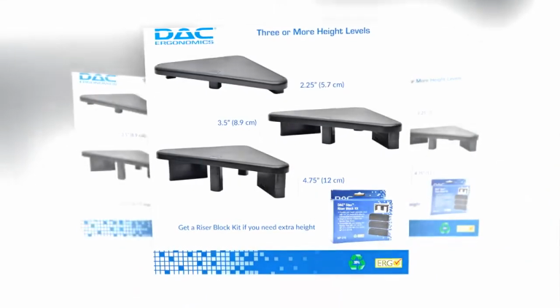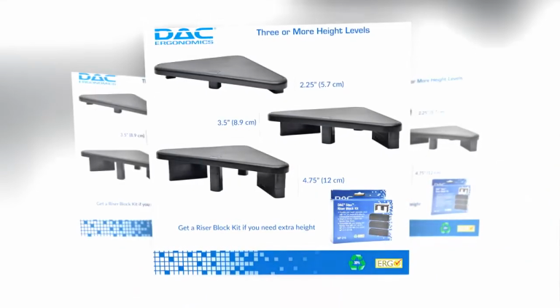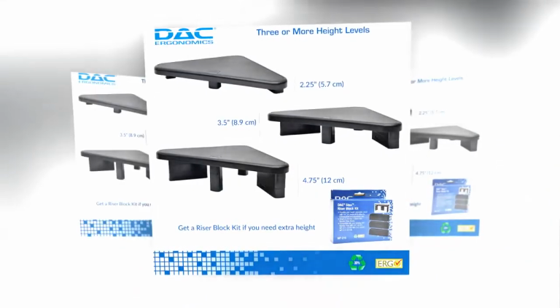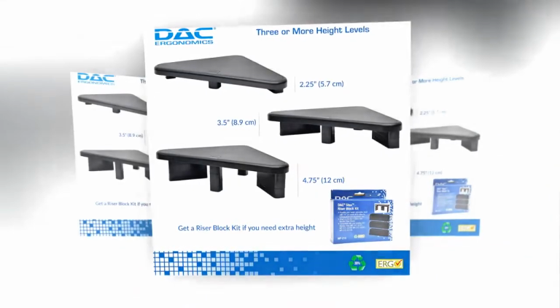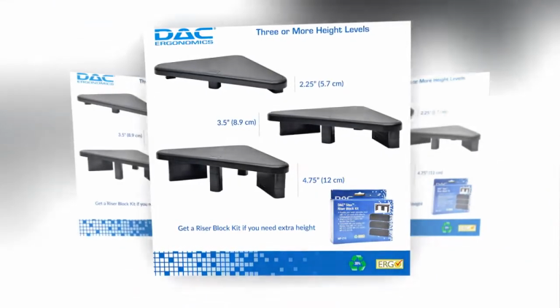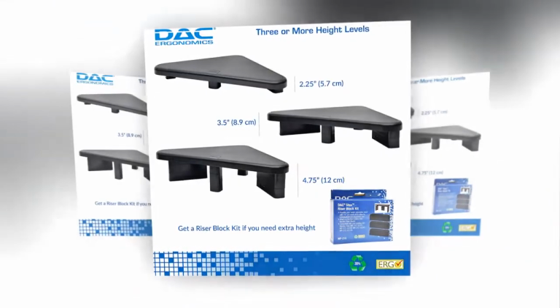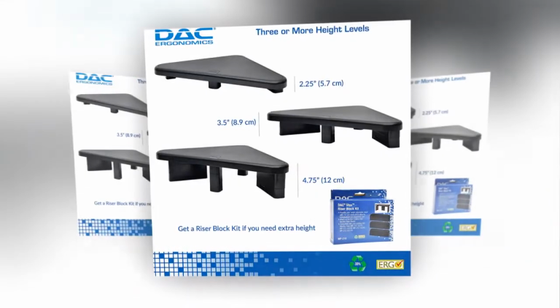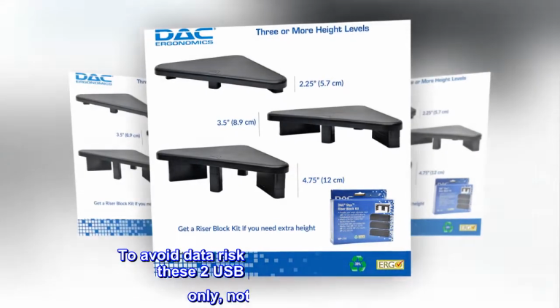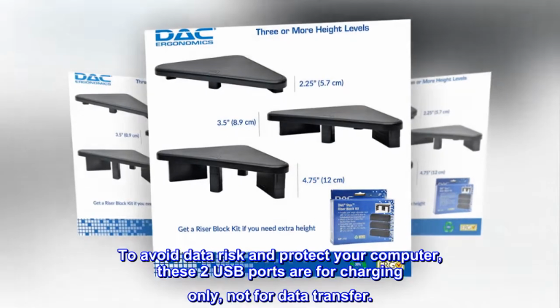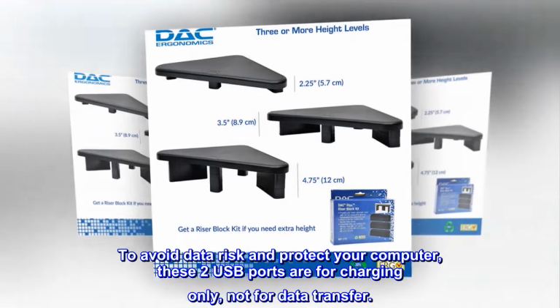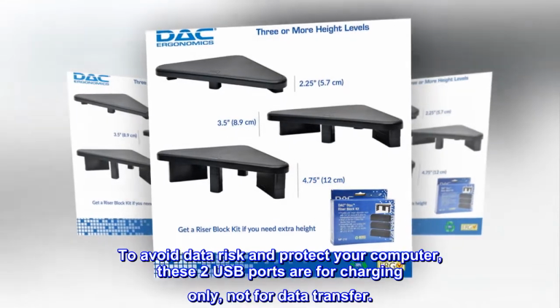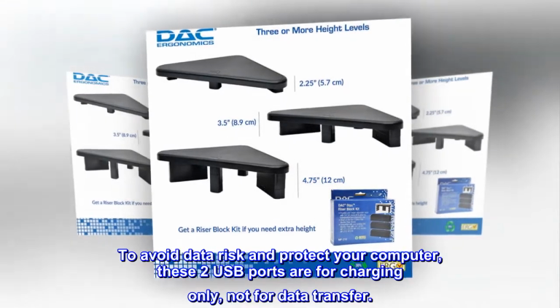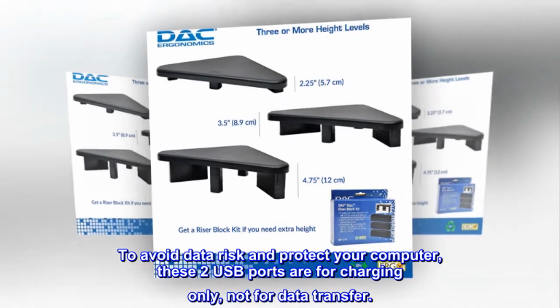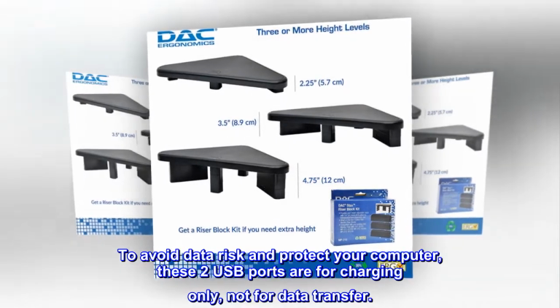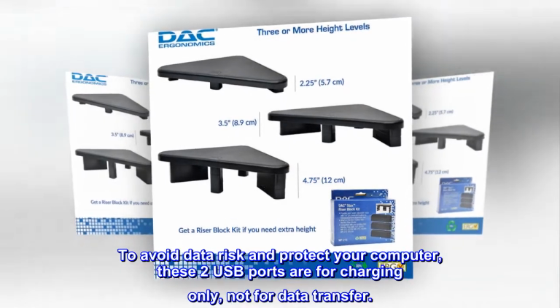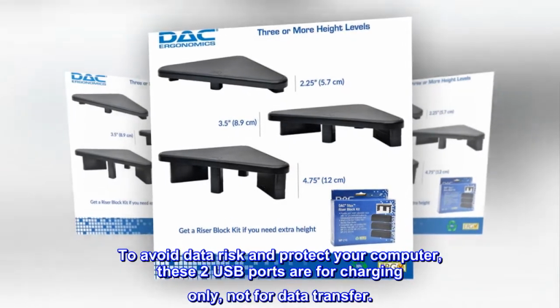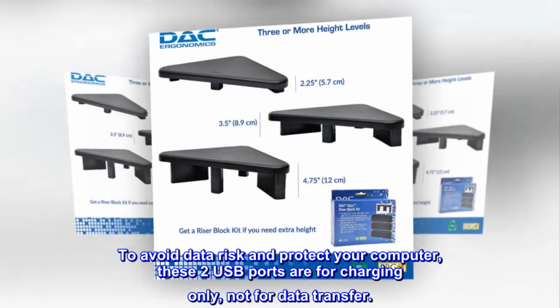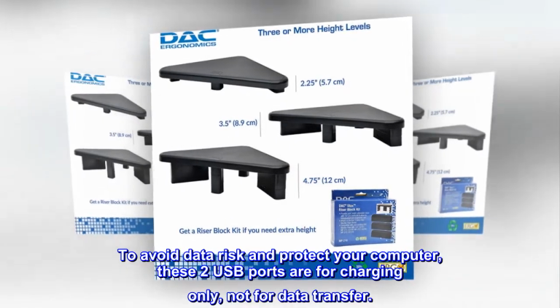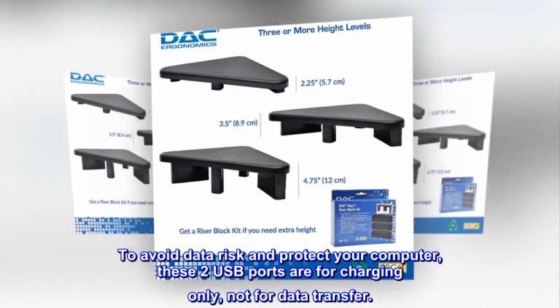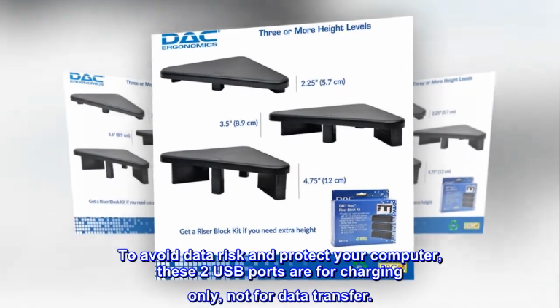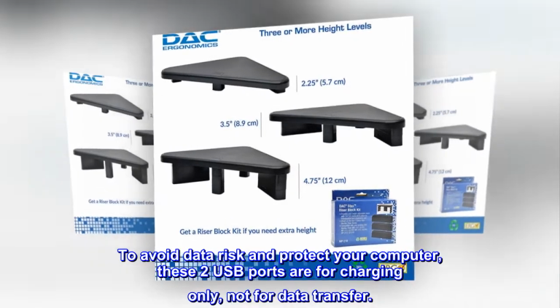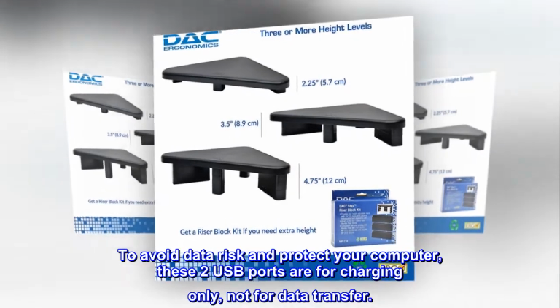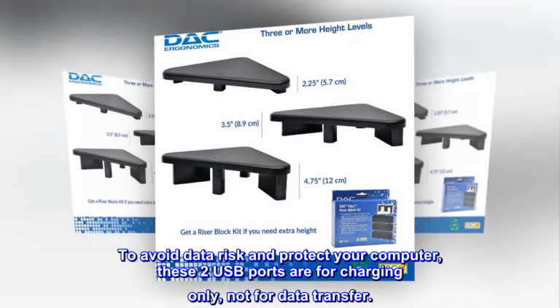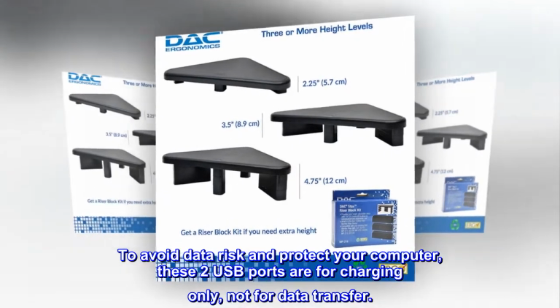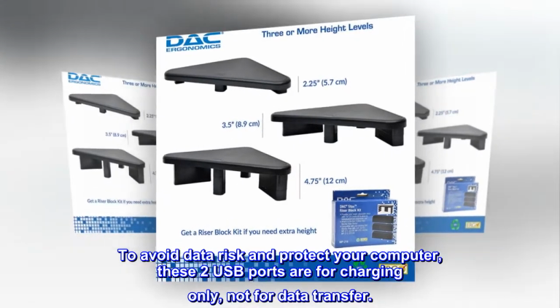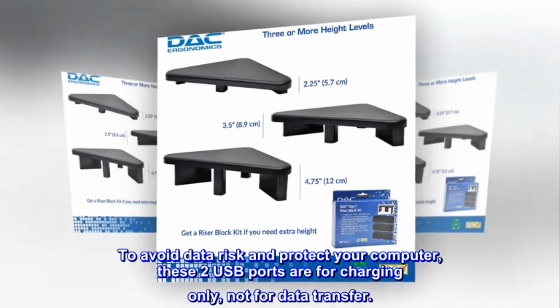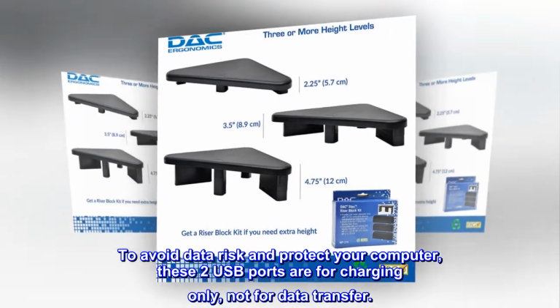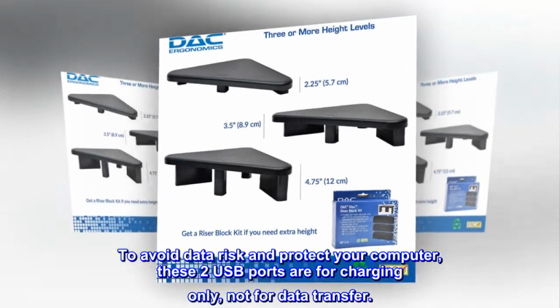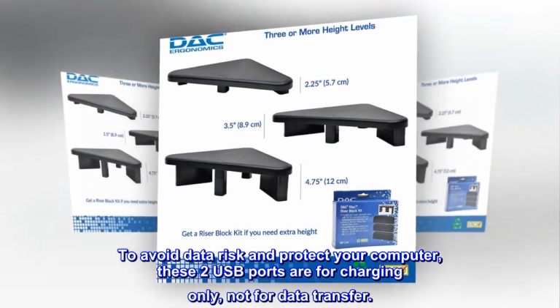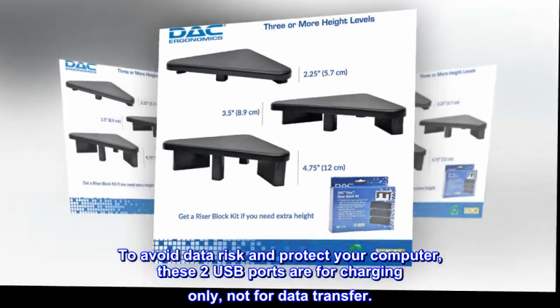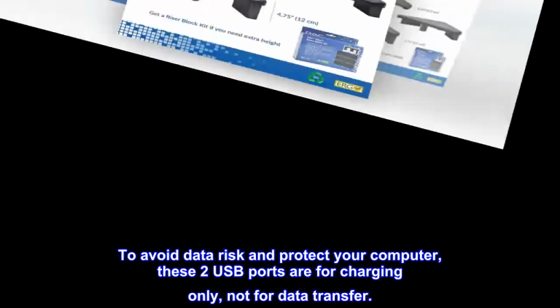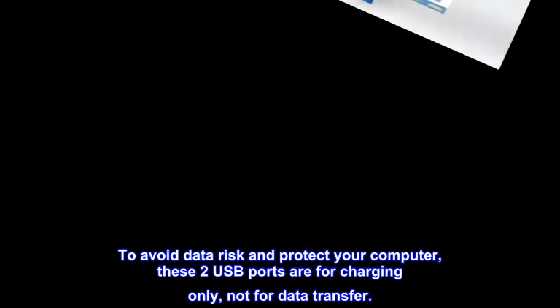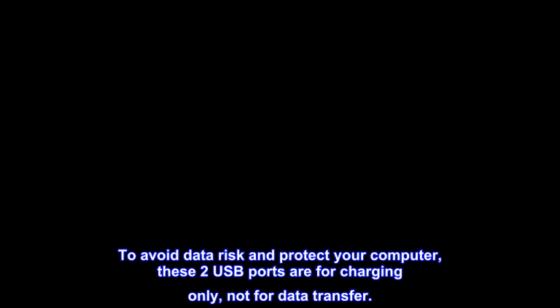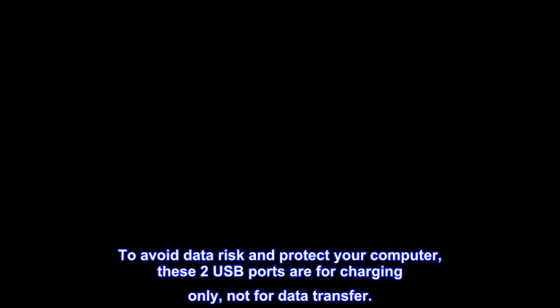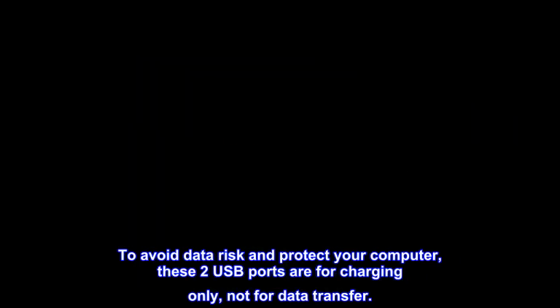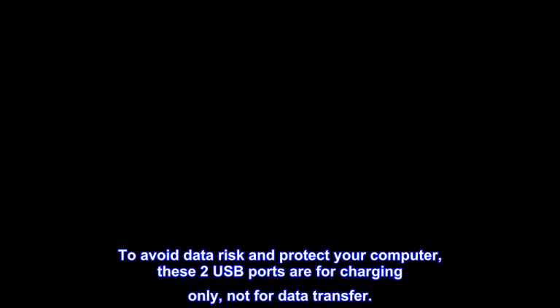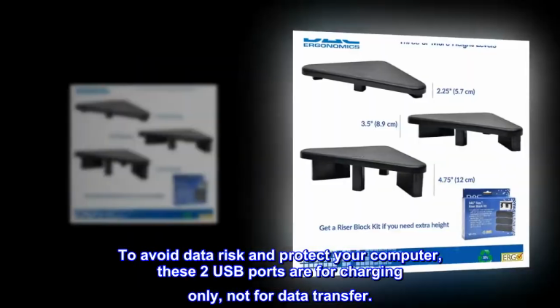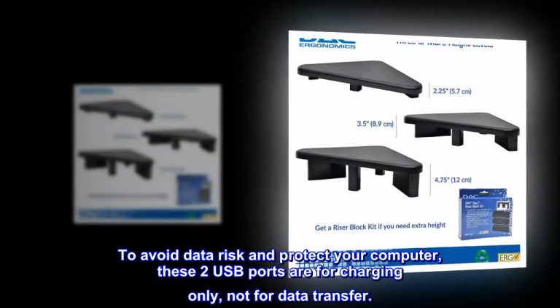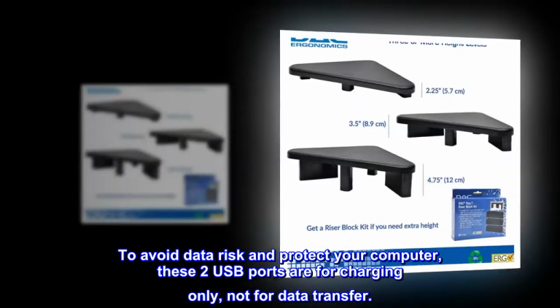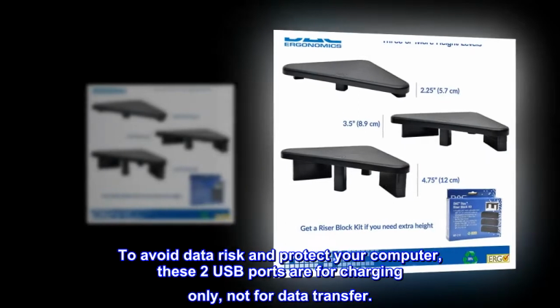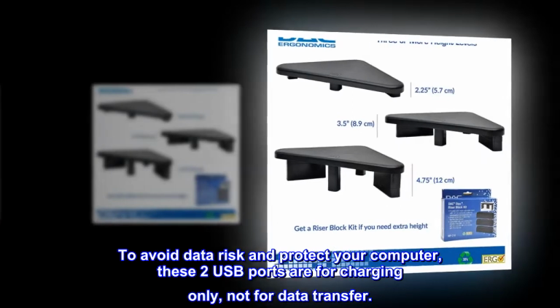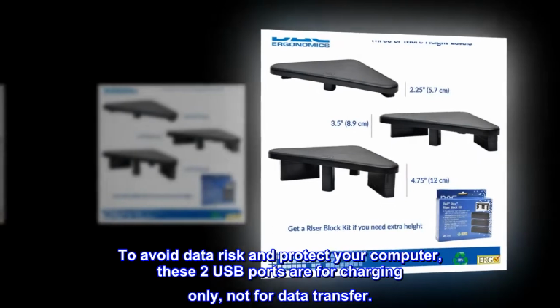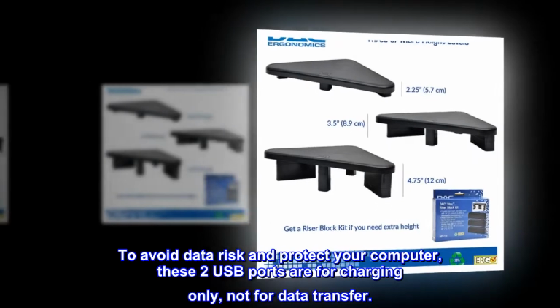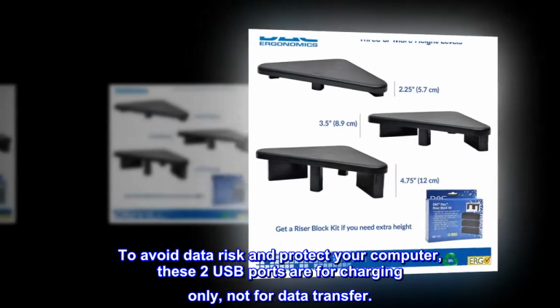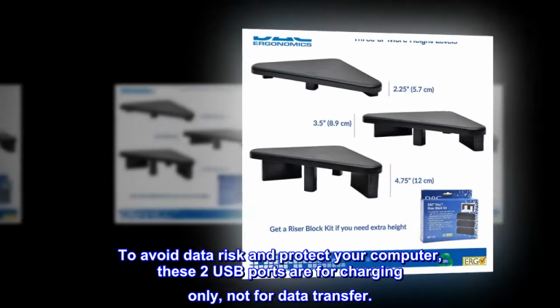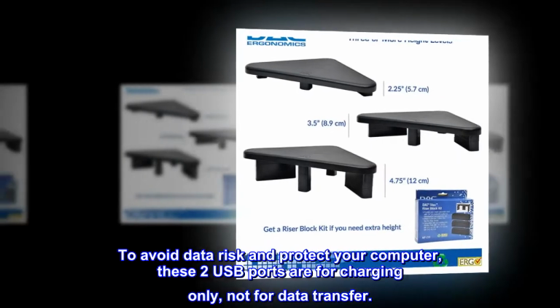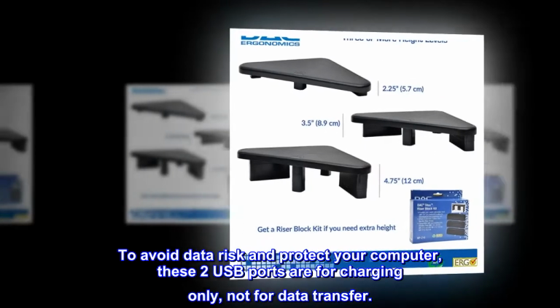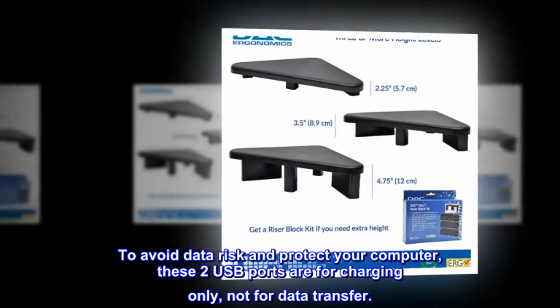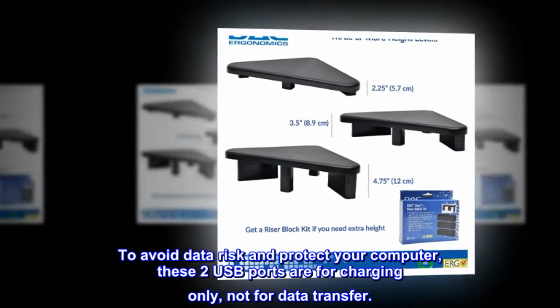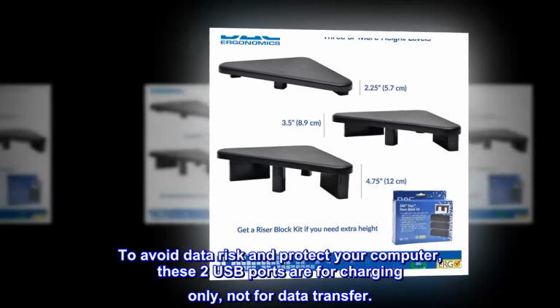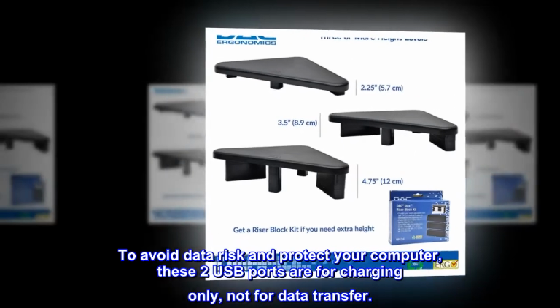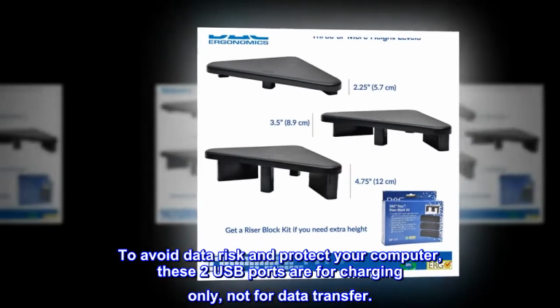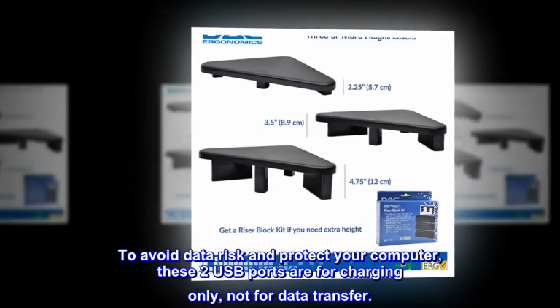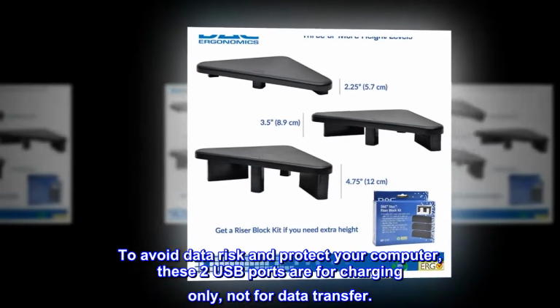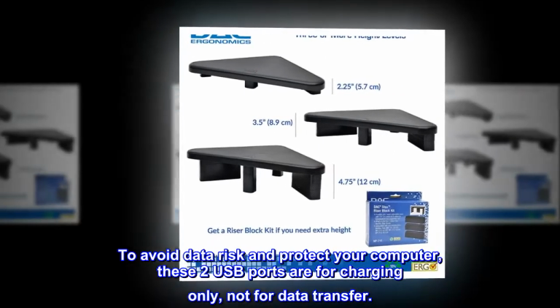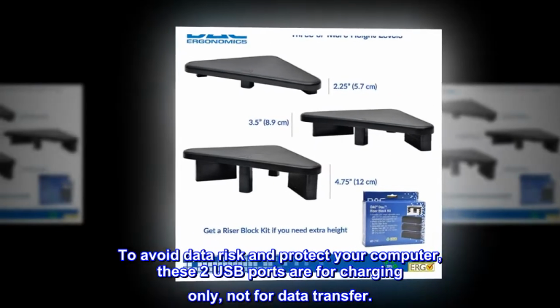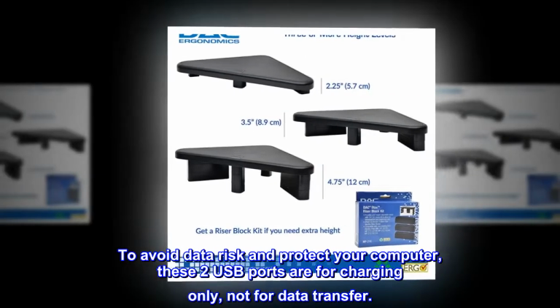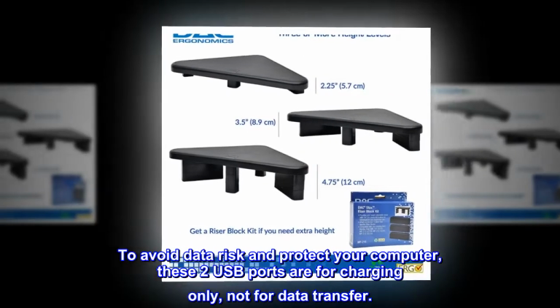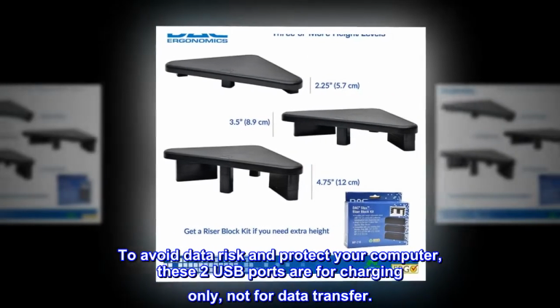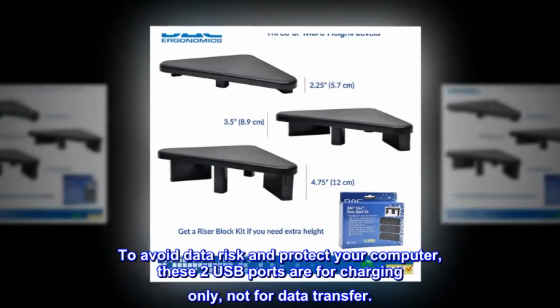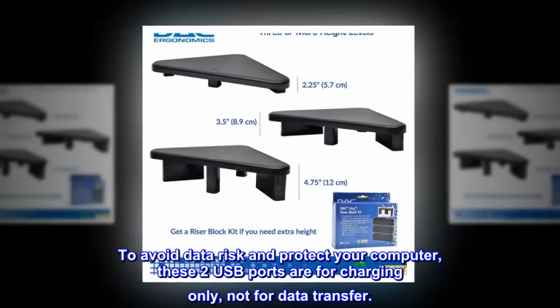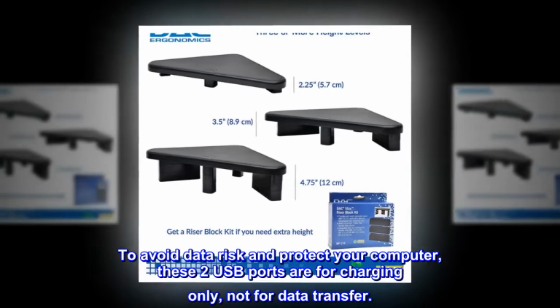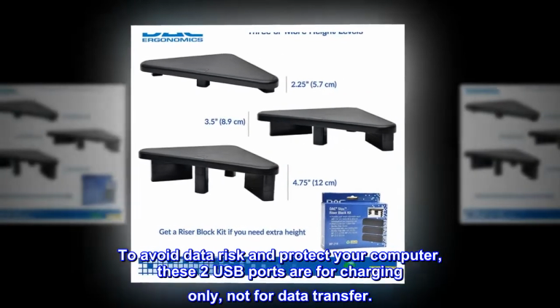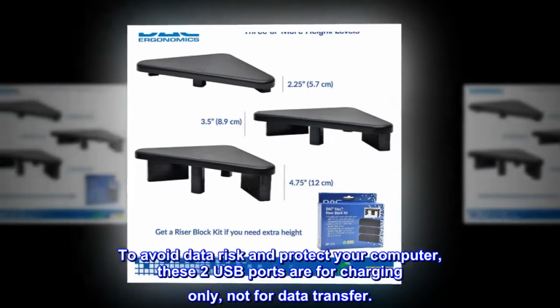To avoid data risk and protect your computer, these two USB ports are for charging only, not for data transfer.